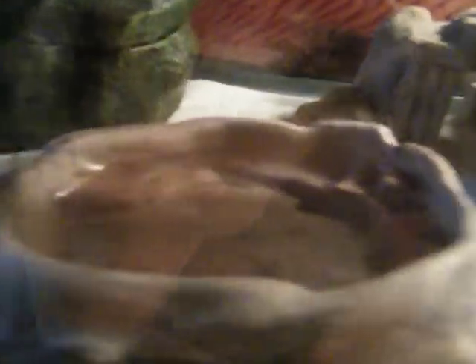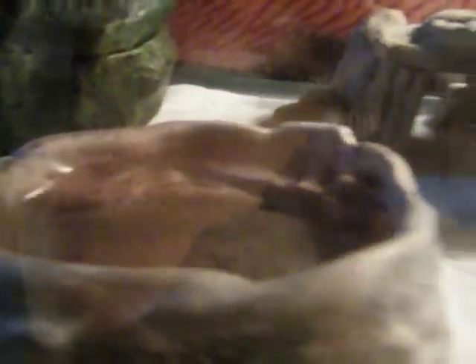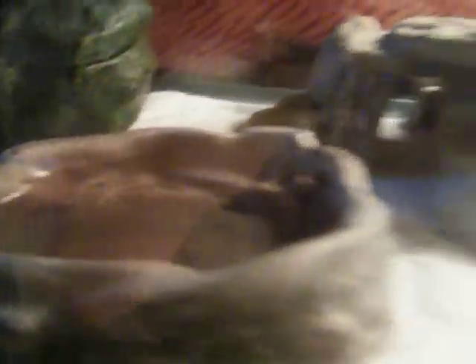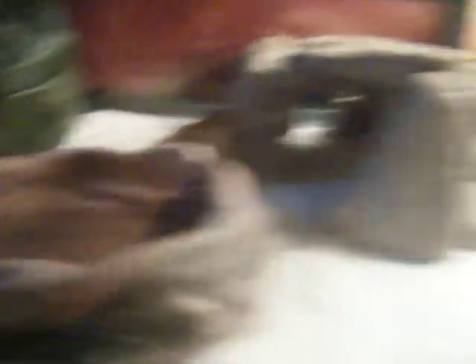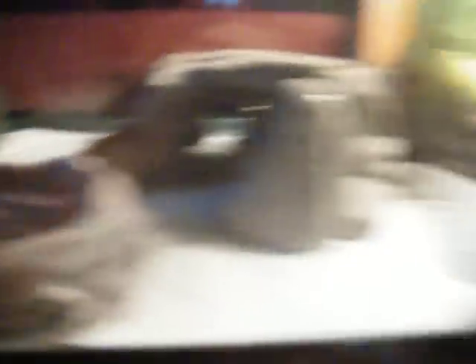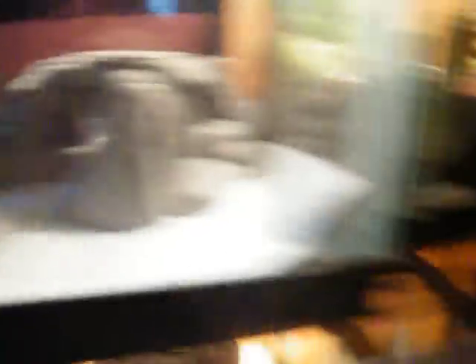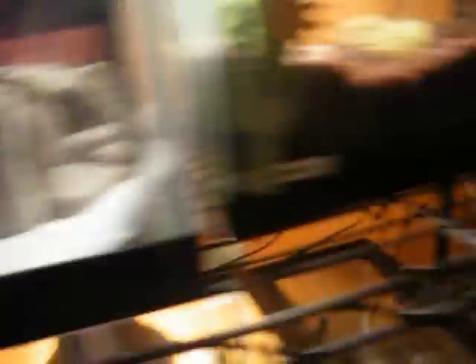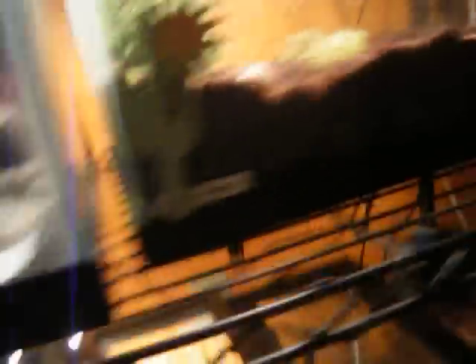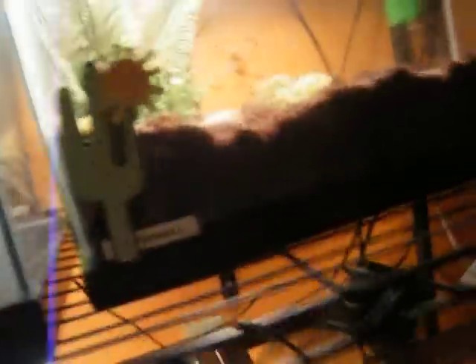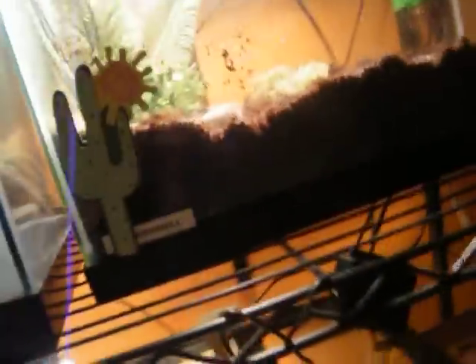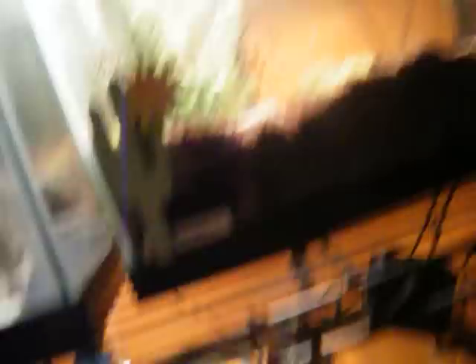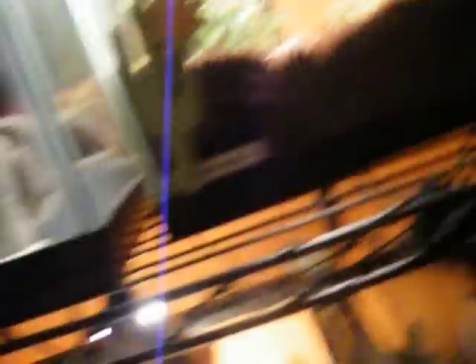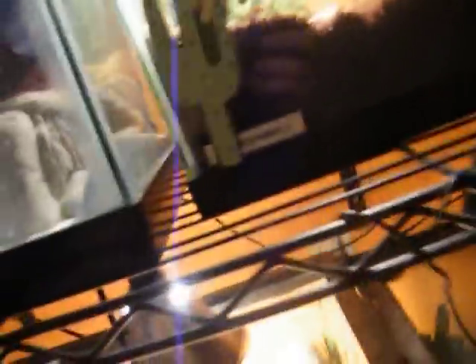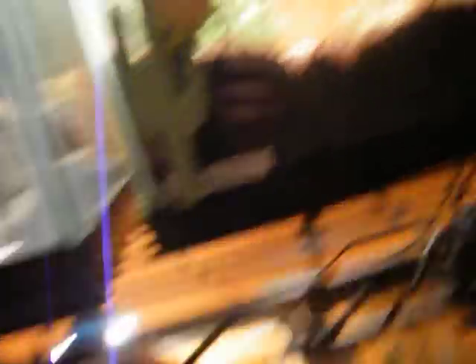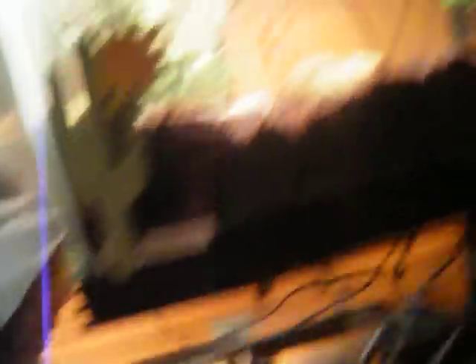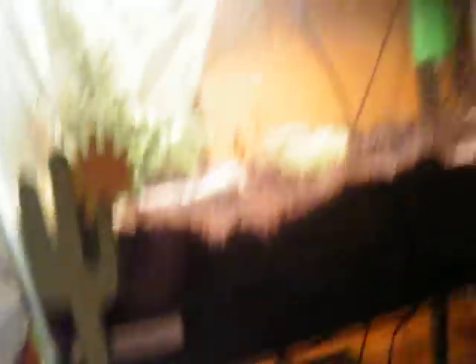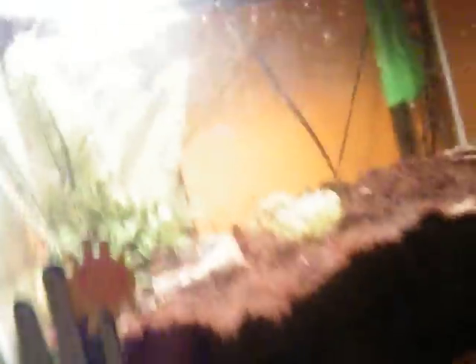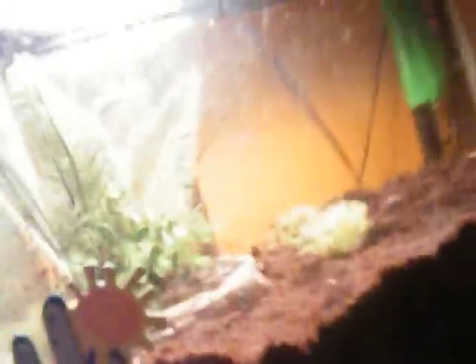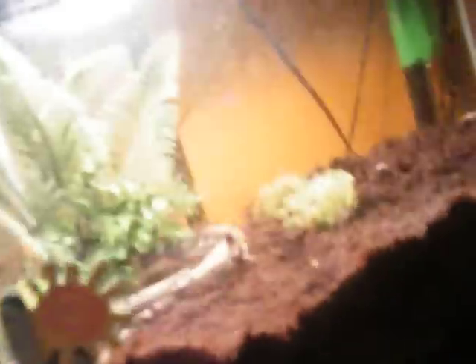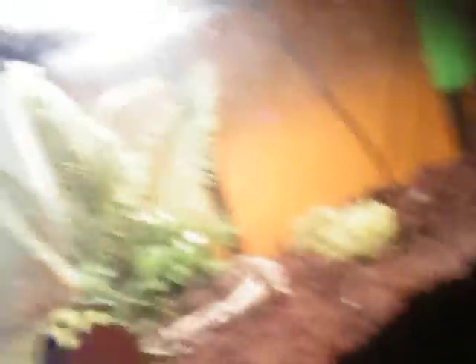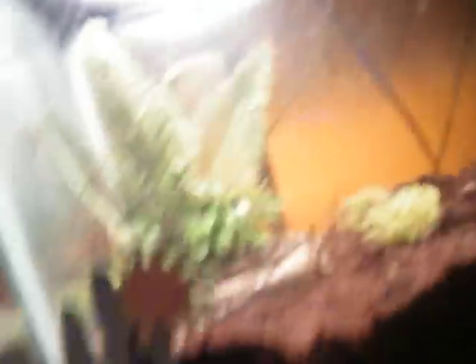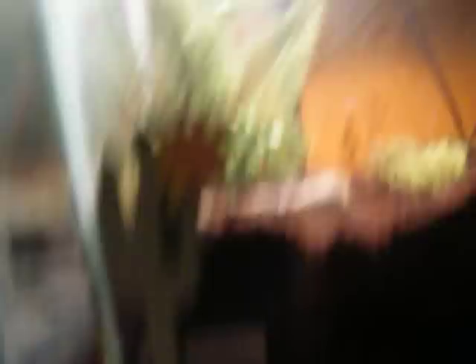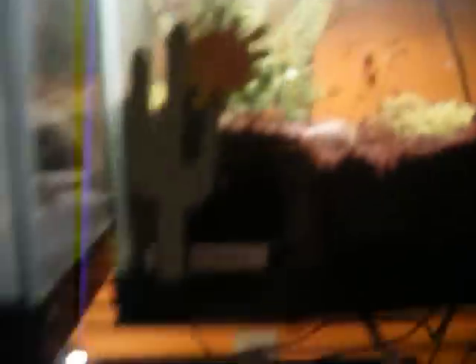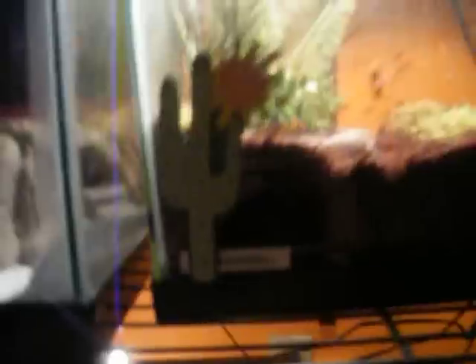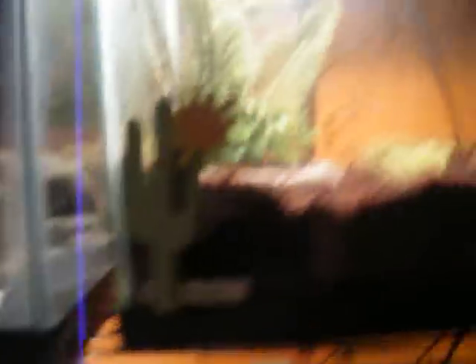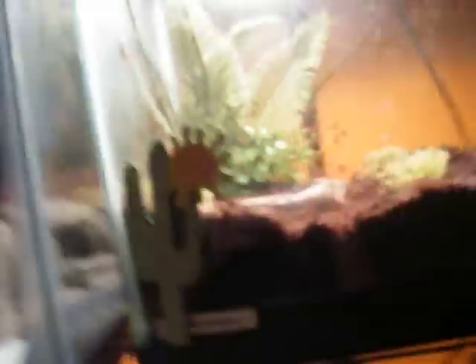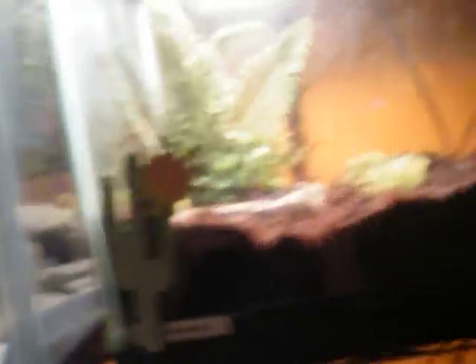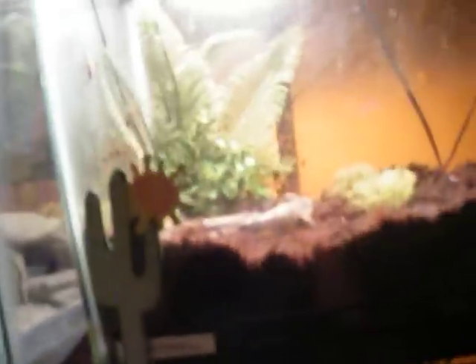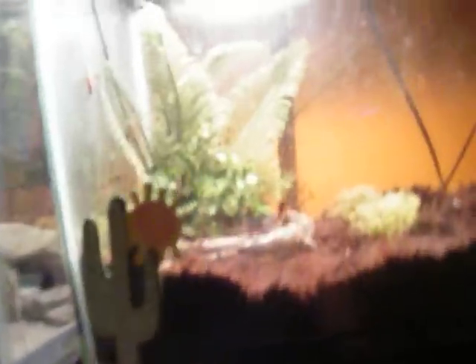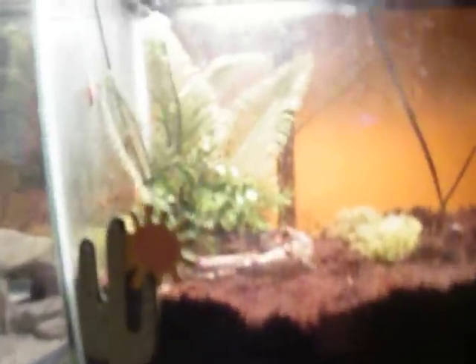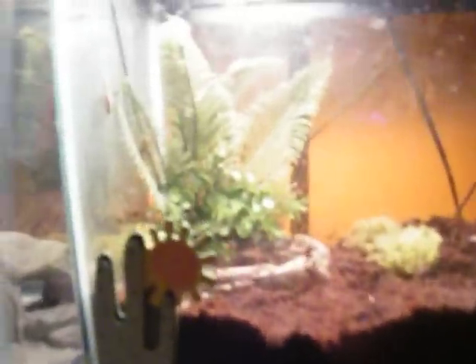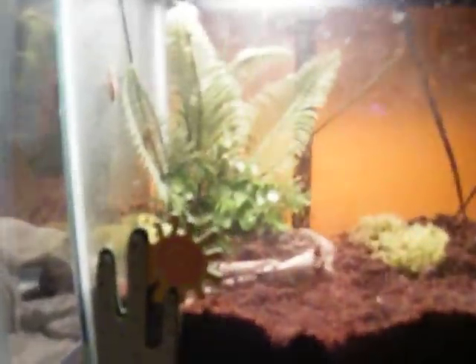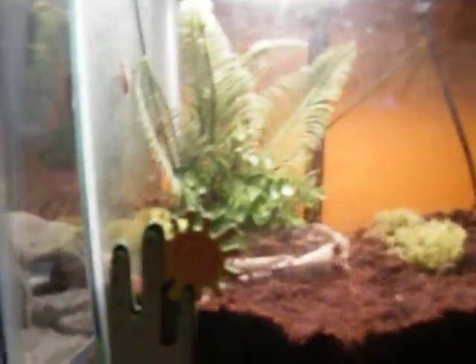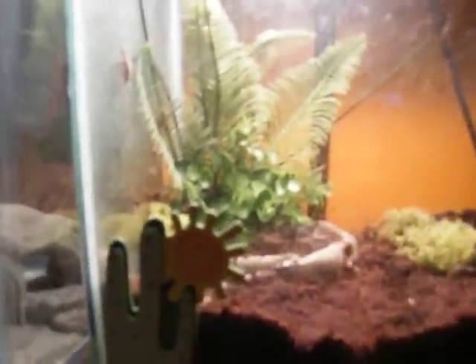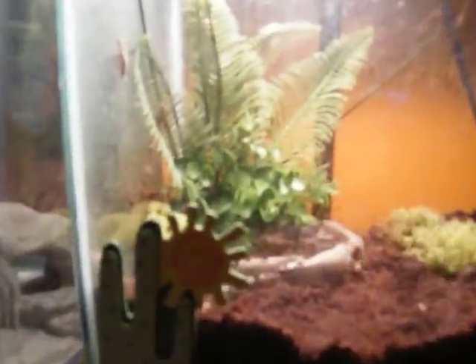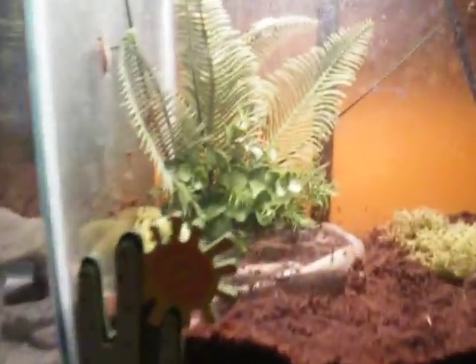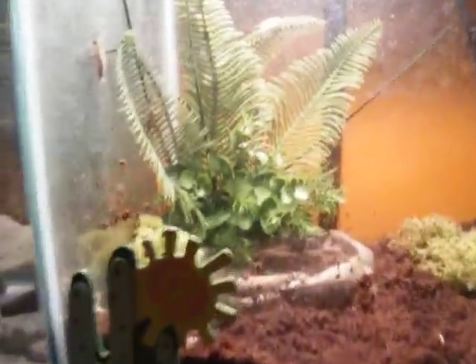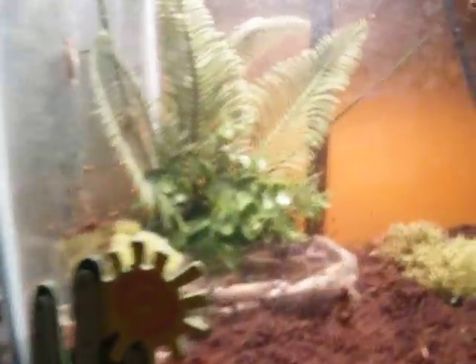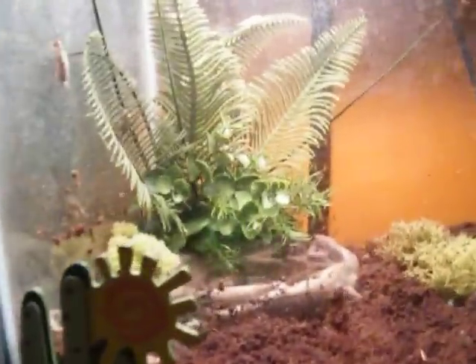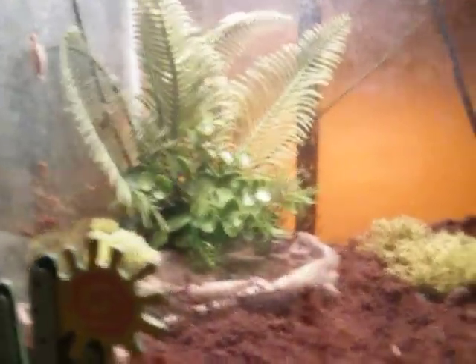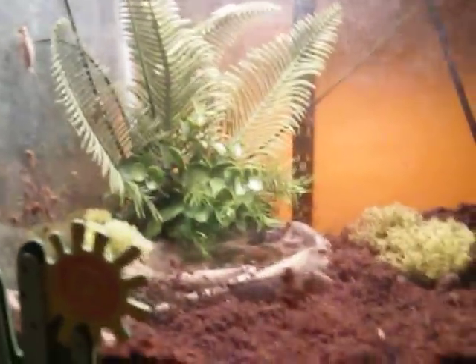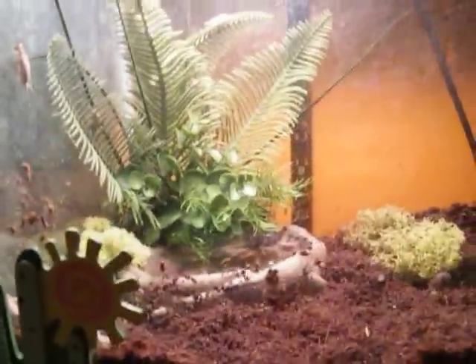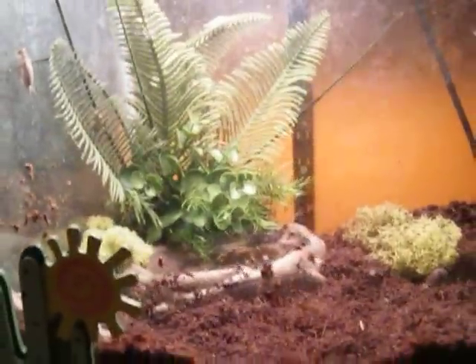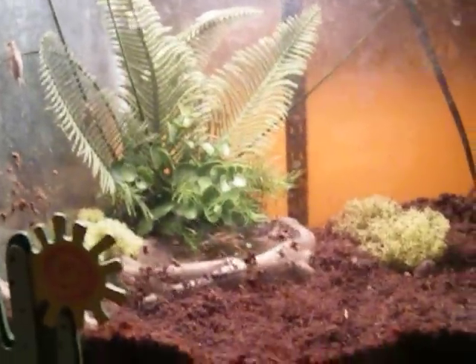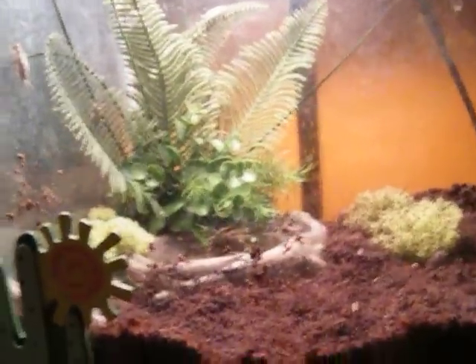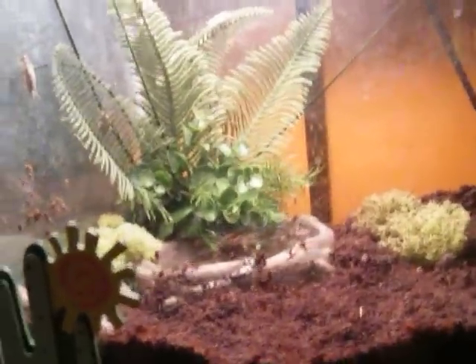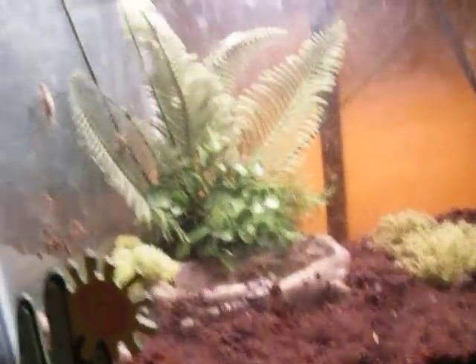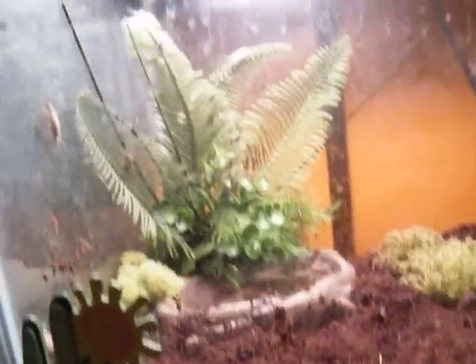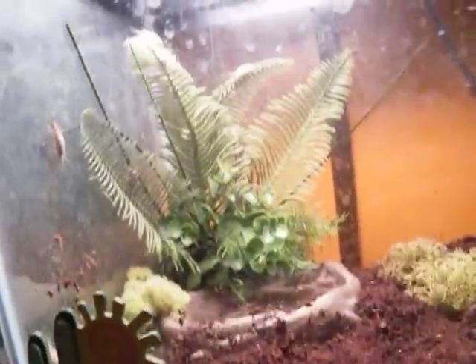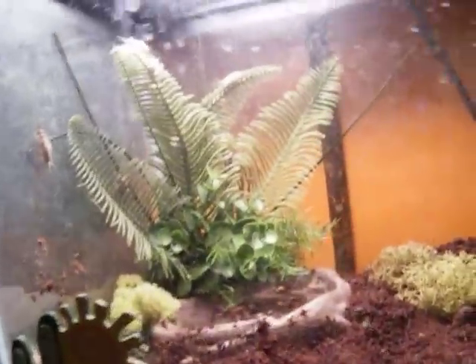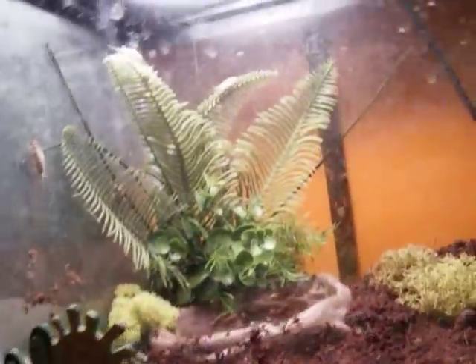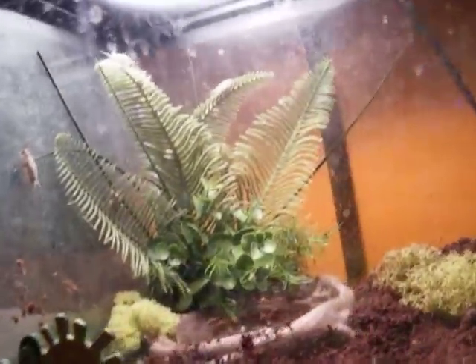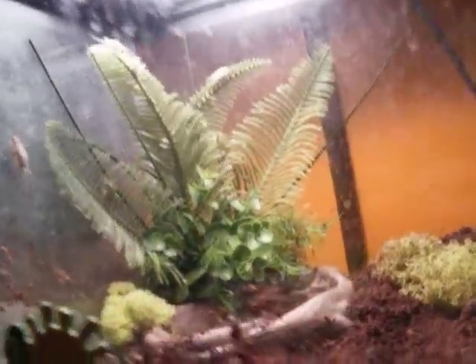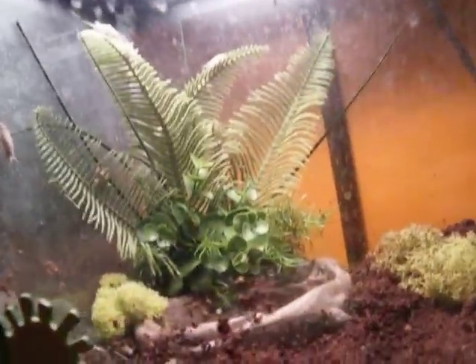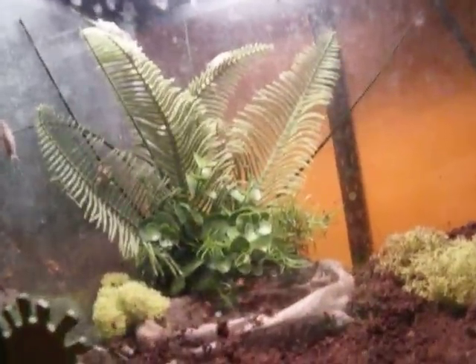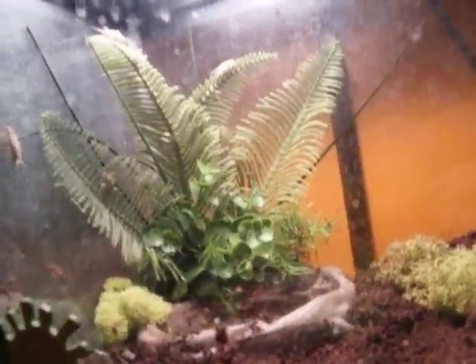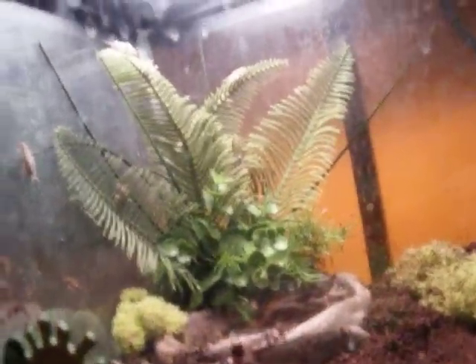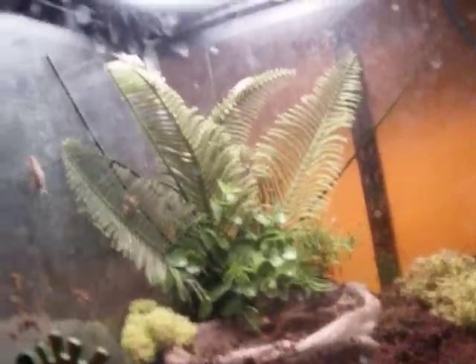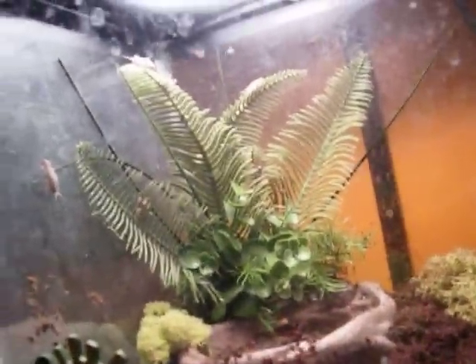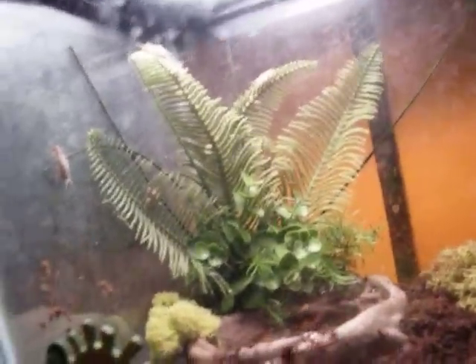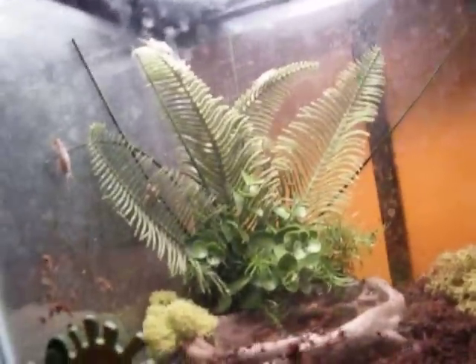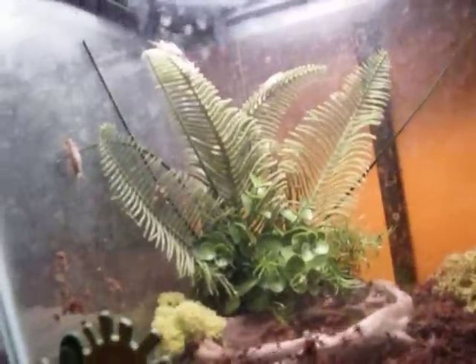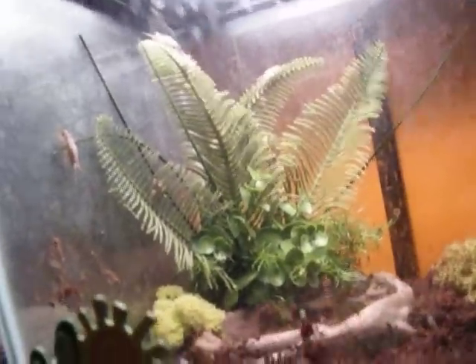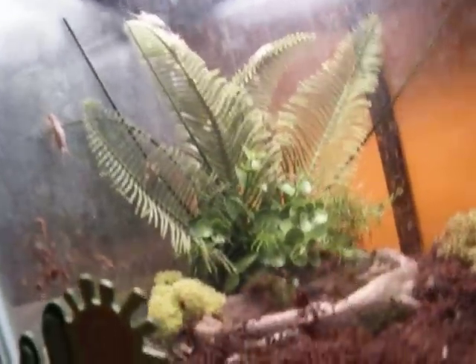I changed the water dish. Tinkerbell, my Pixie Frog — I put some plants in the corner, all fake.